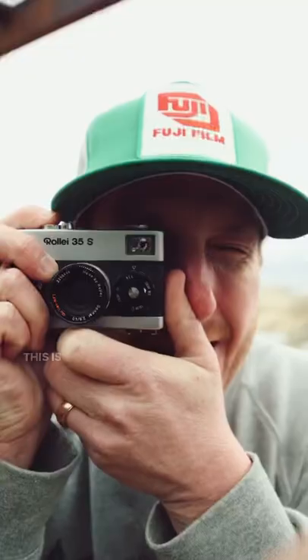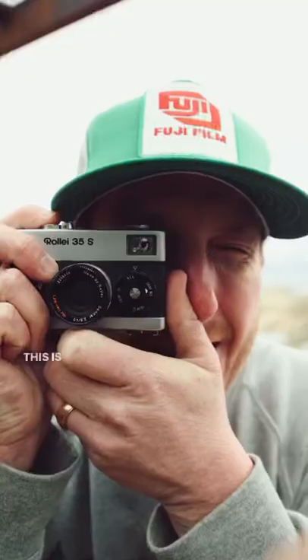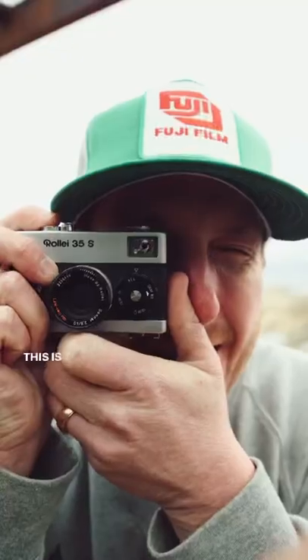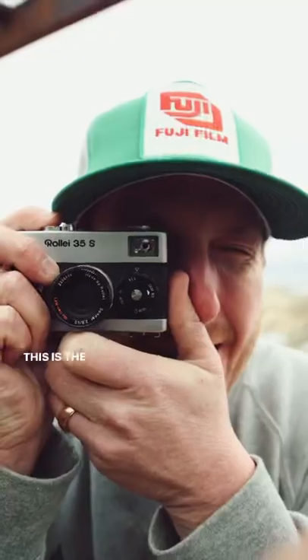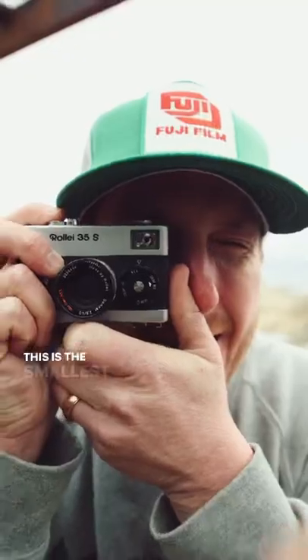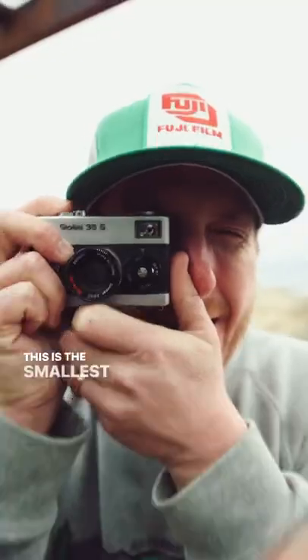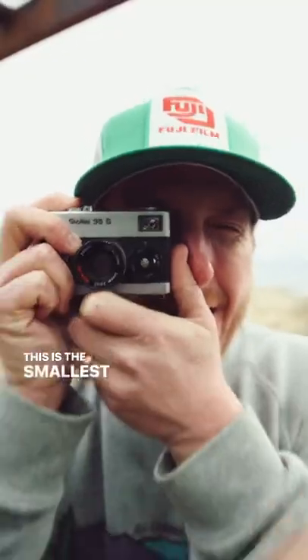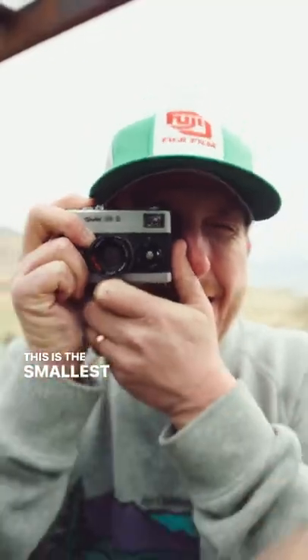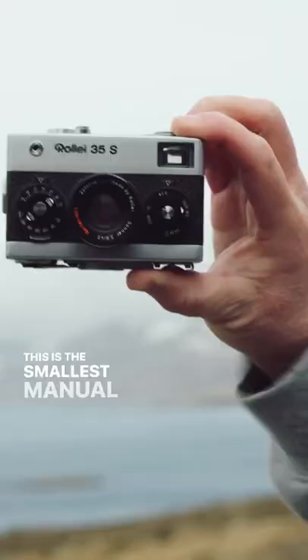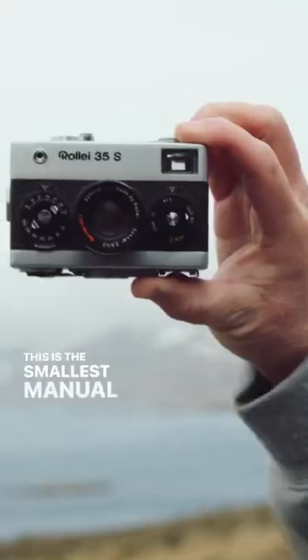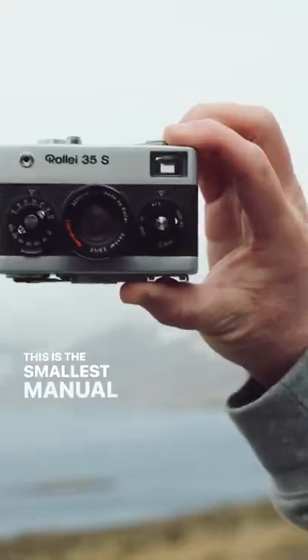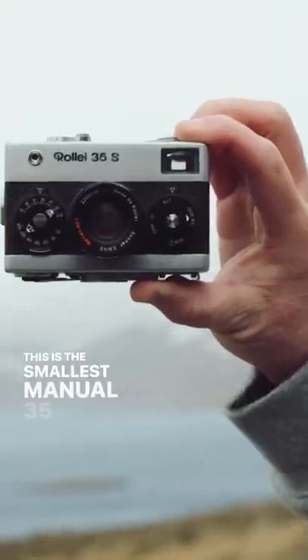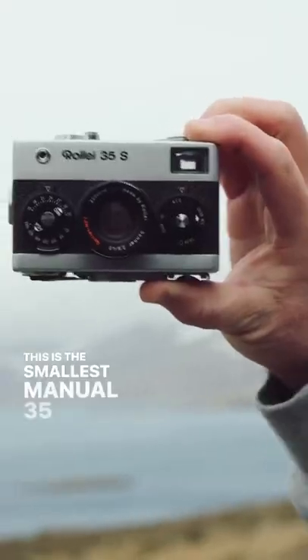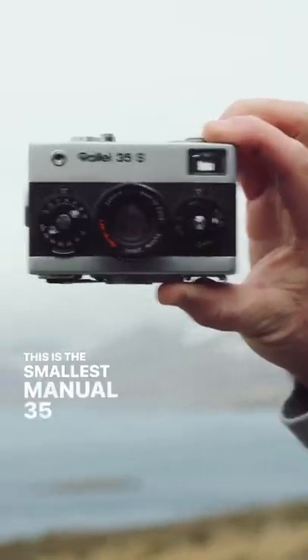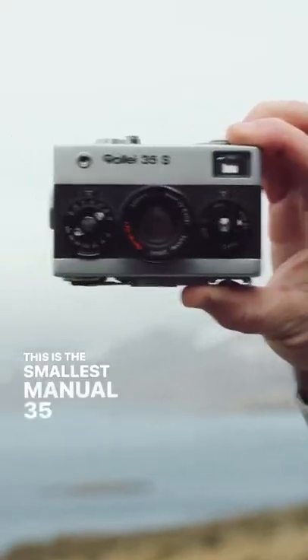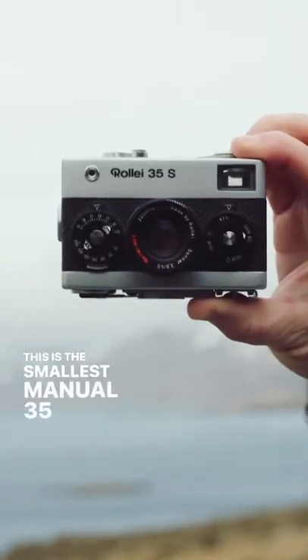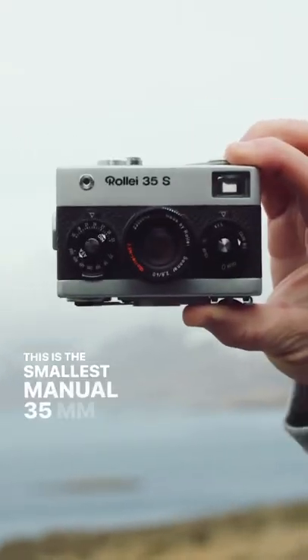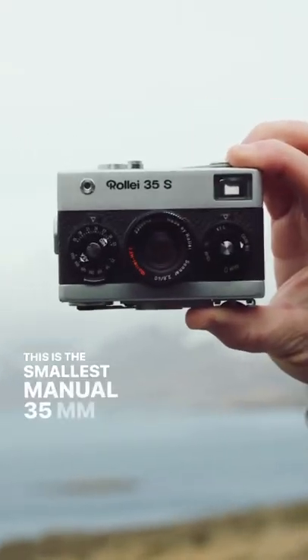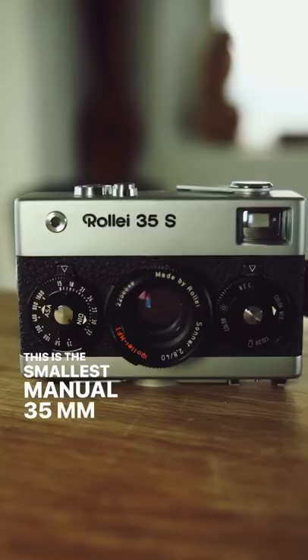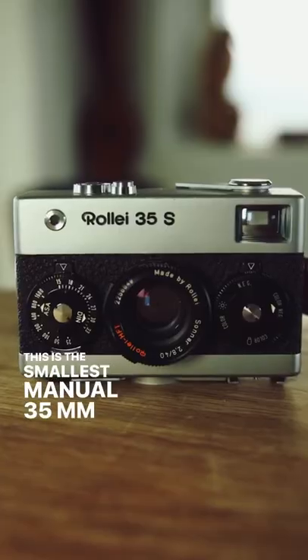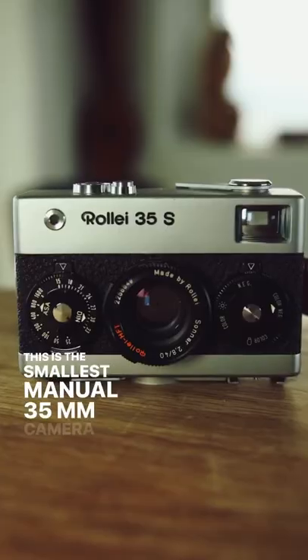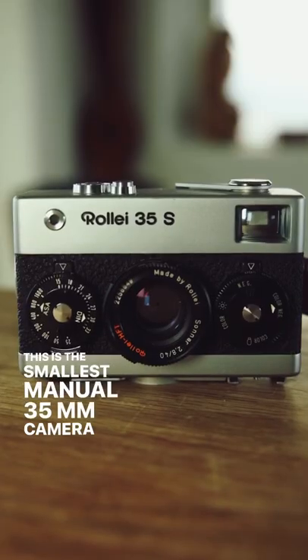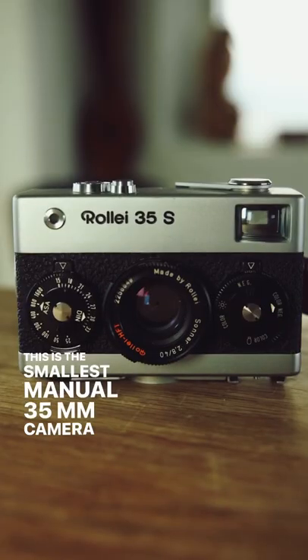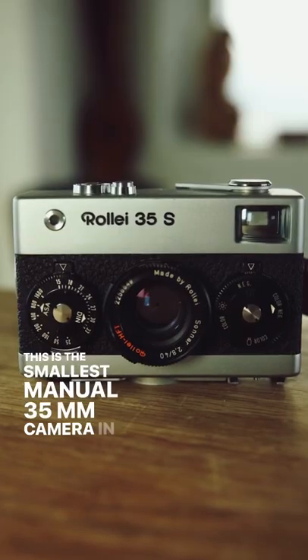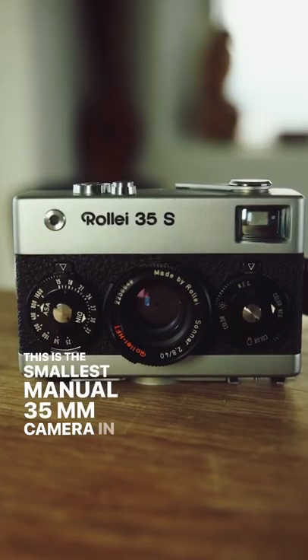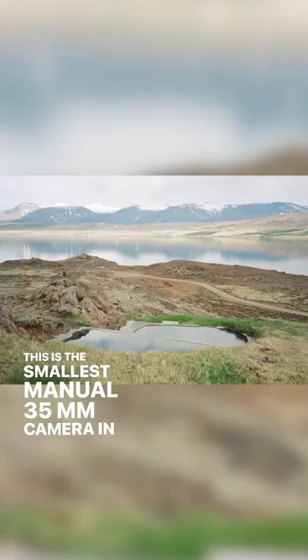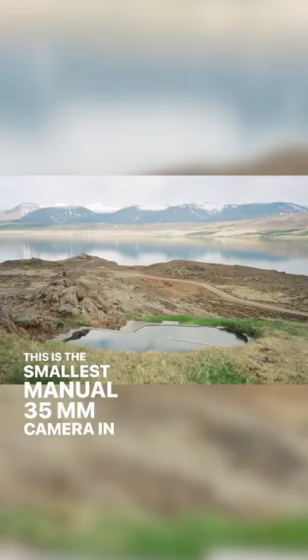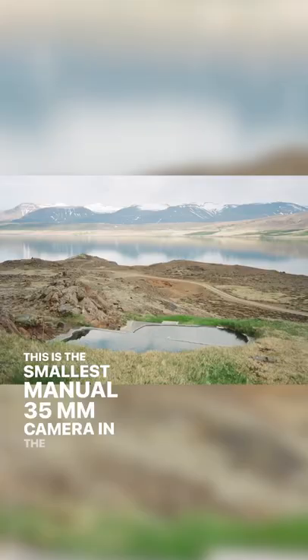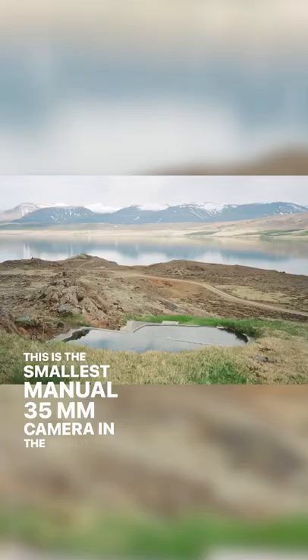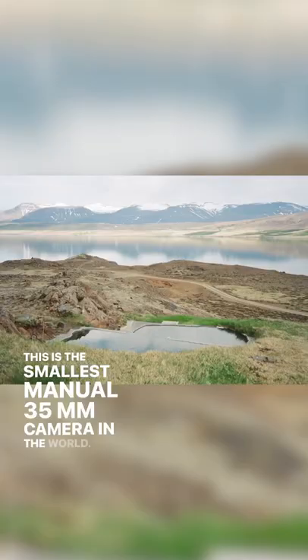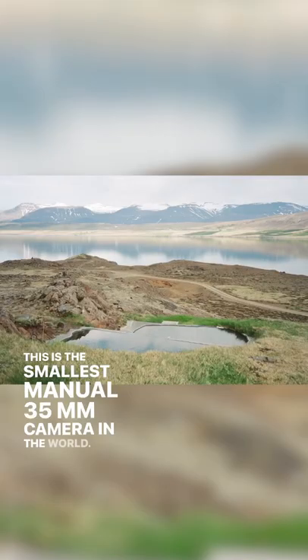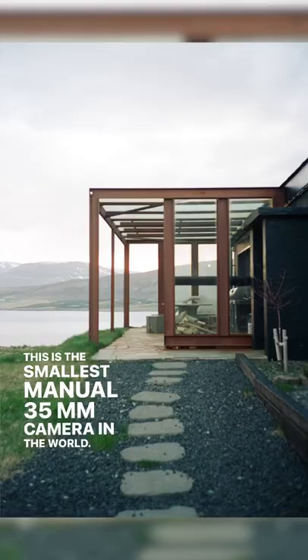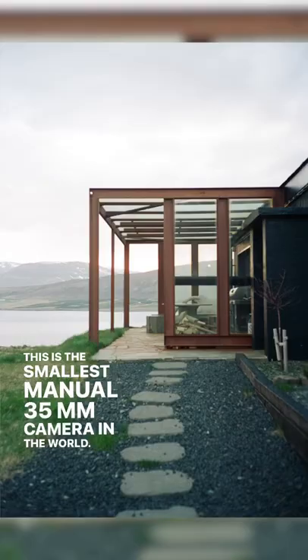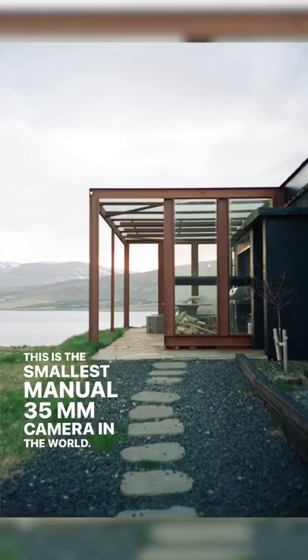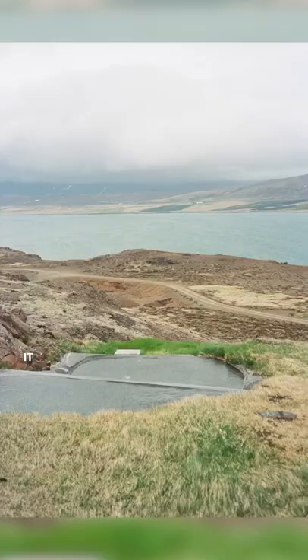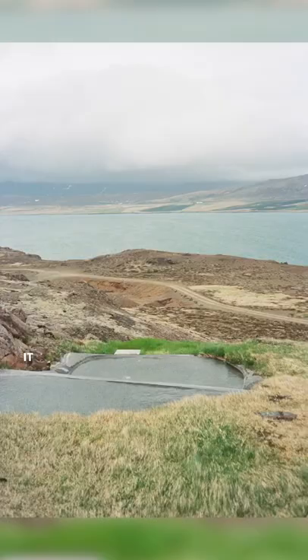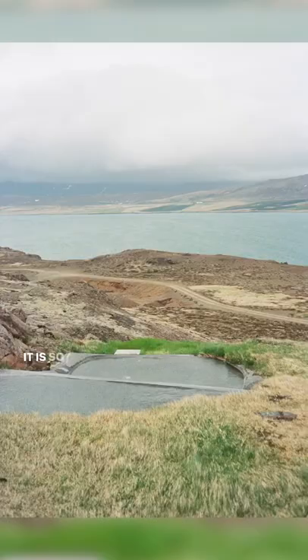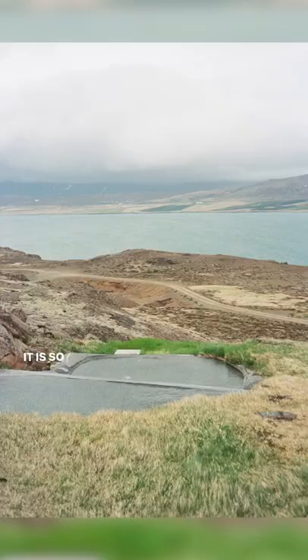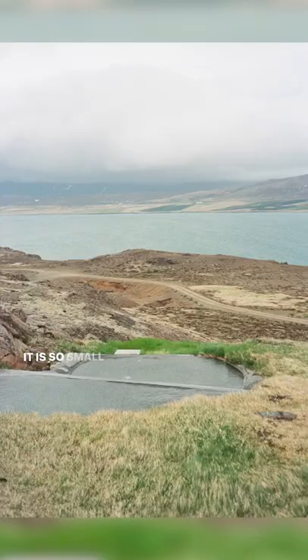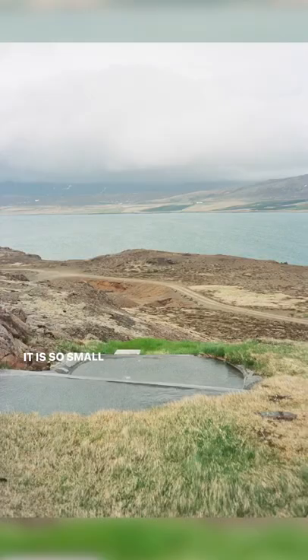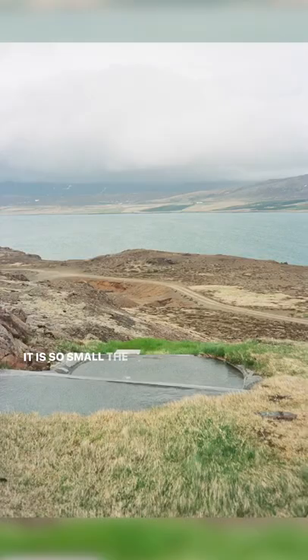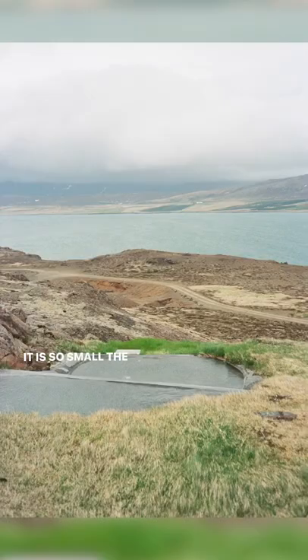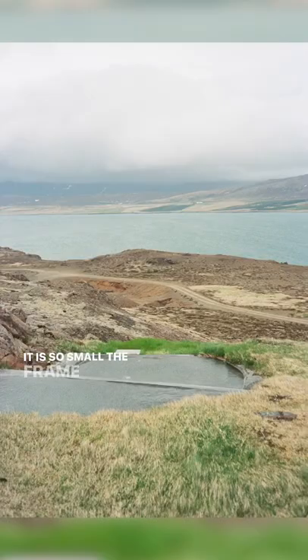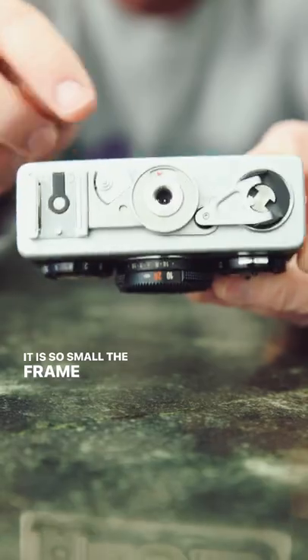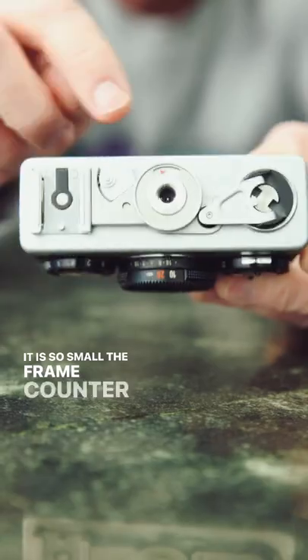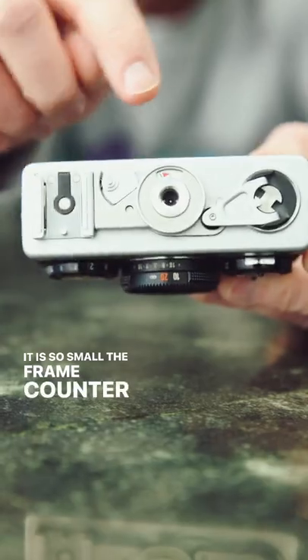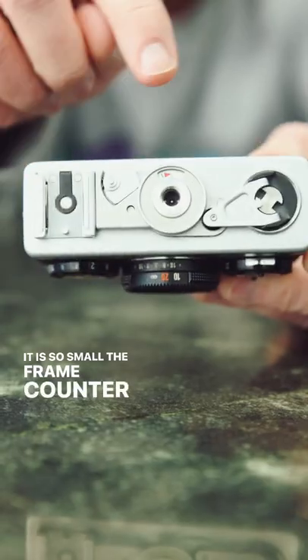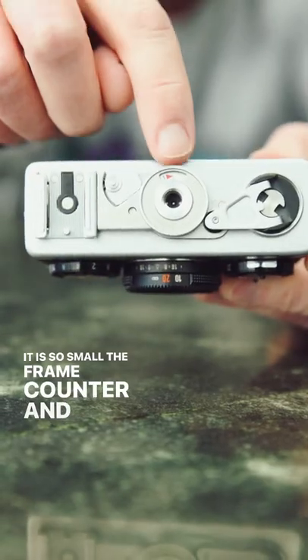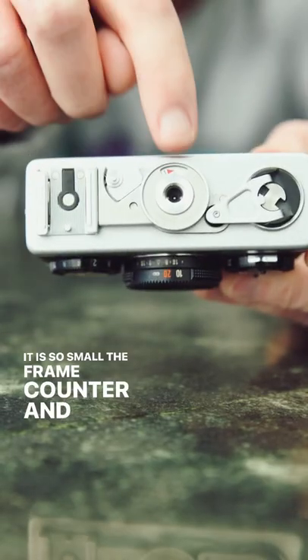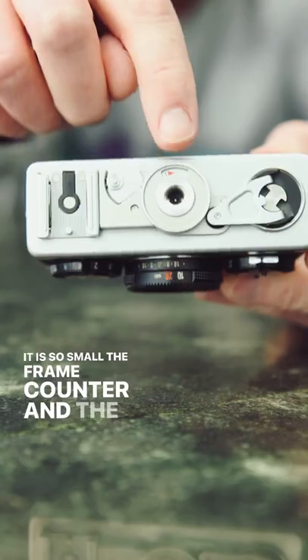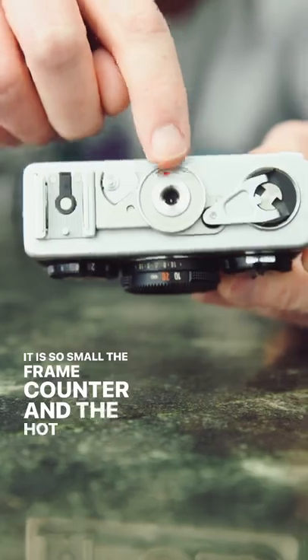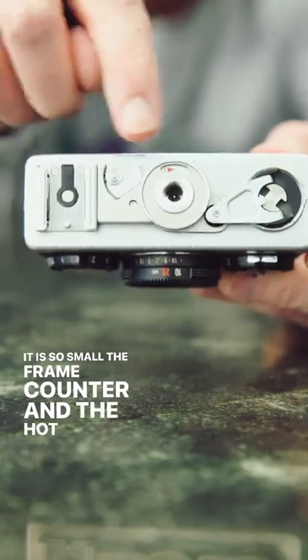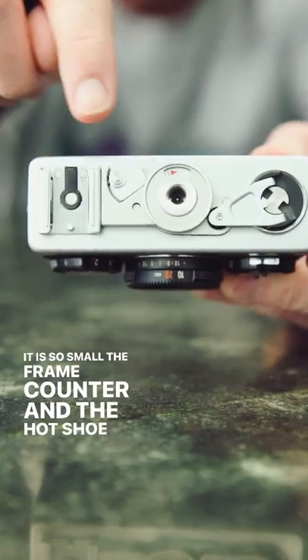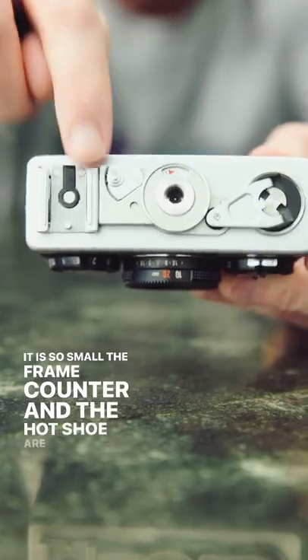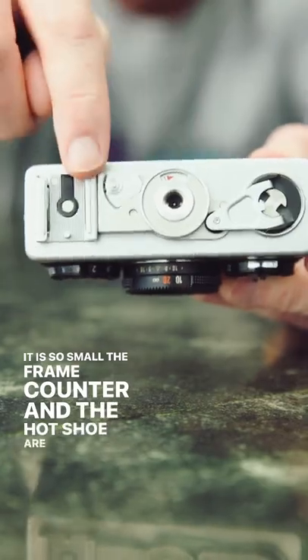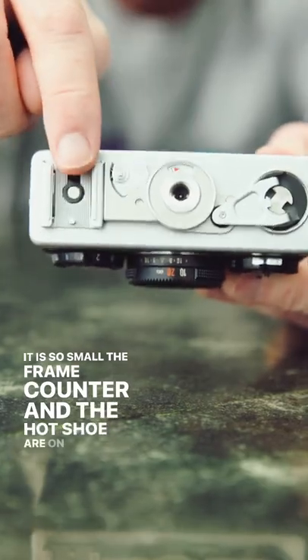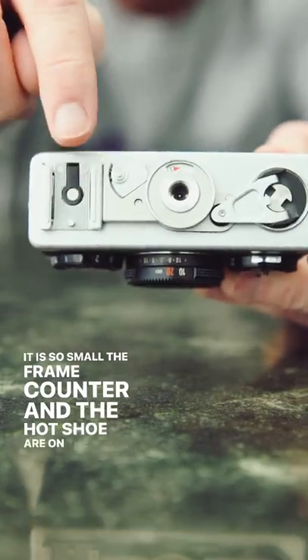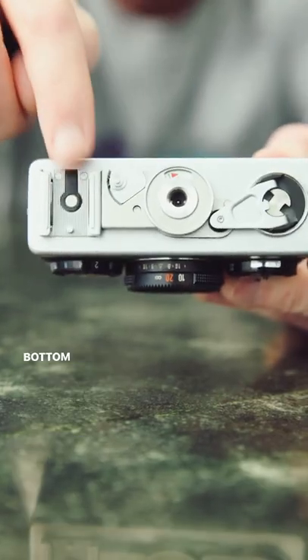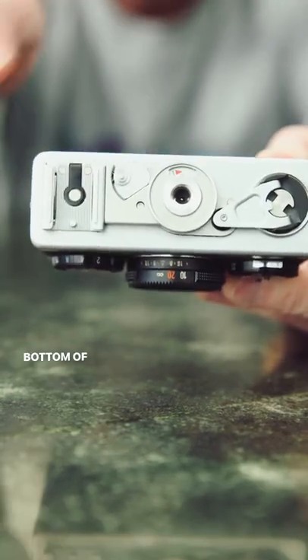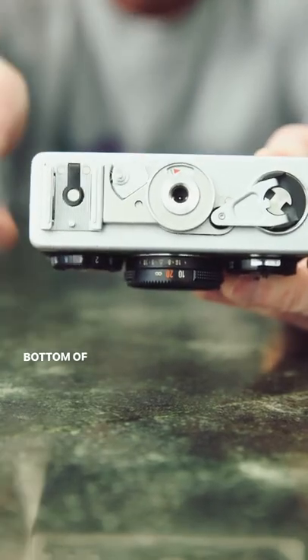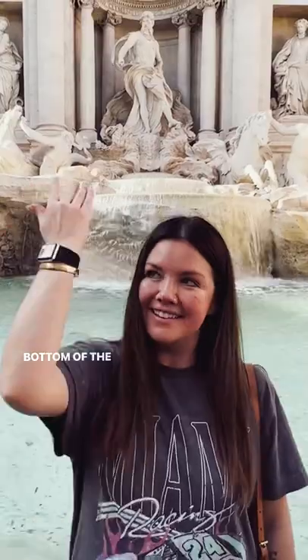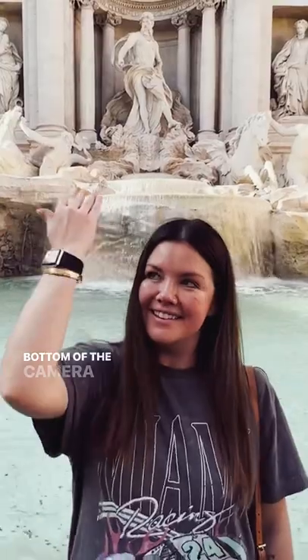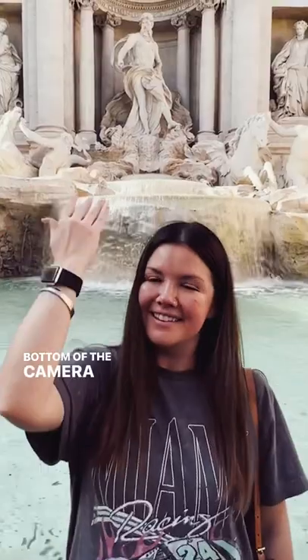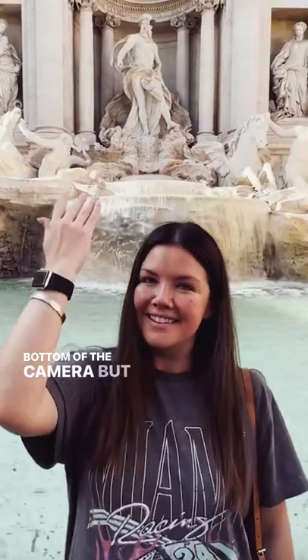This is the smallest manual 35 millimeter camera in the world. It is so small the frame counter and the hot shoe are on the bottom of the camera.